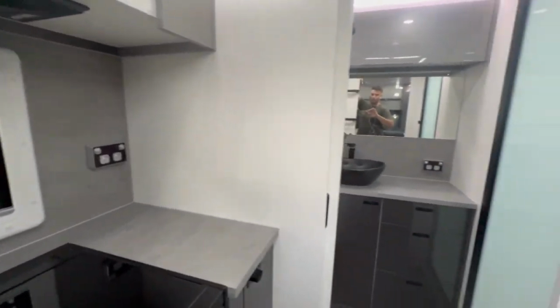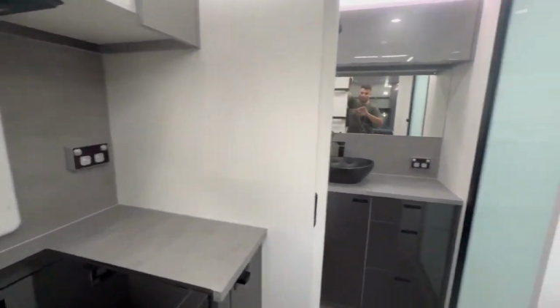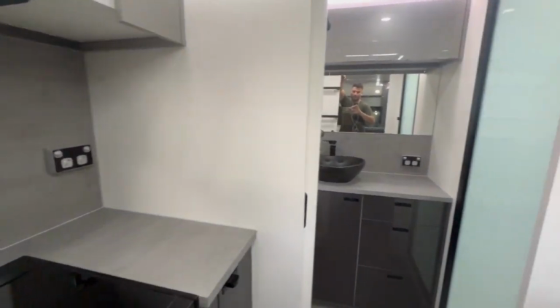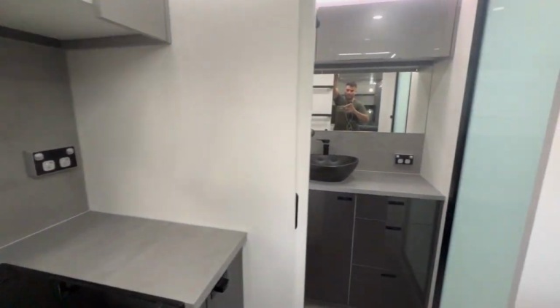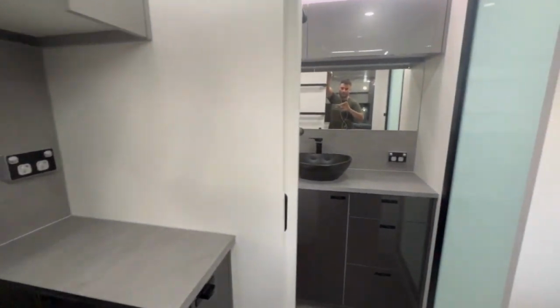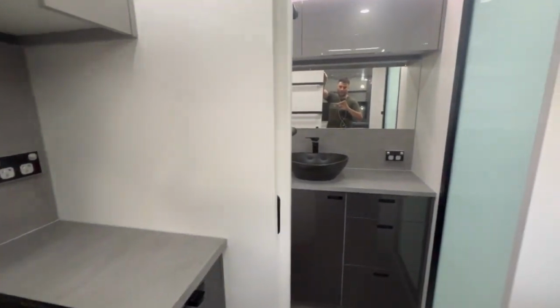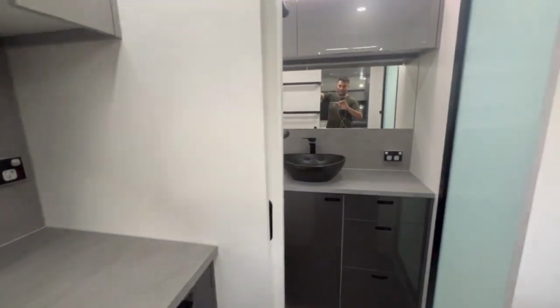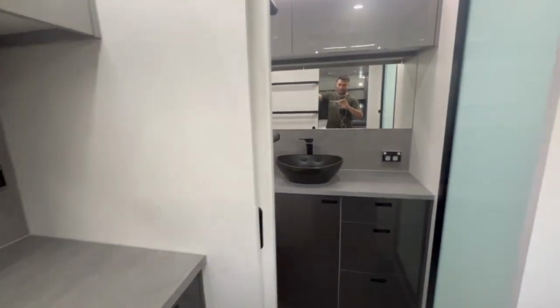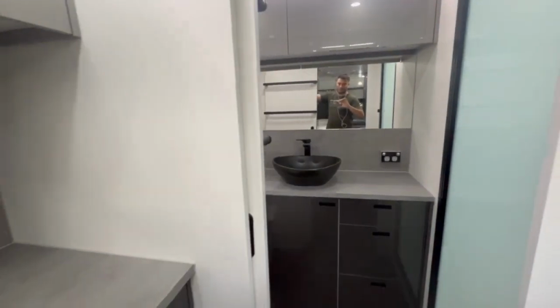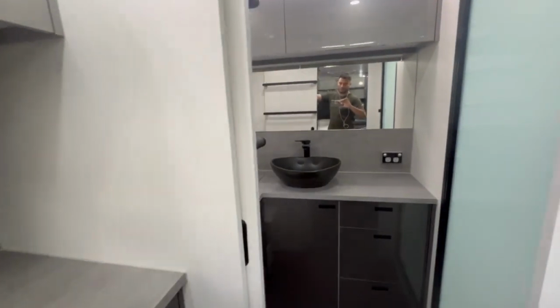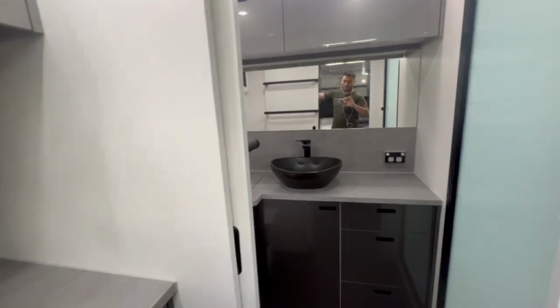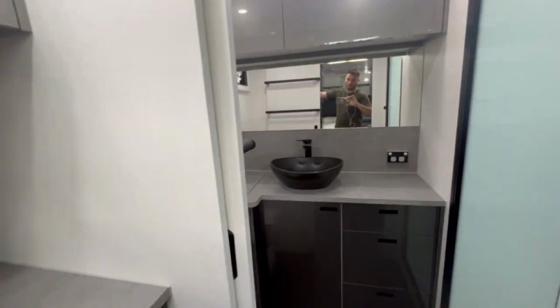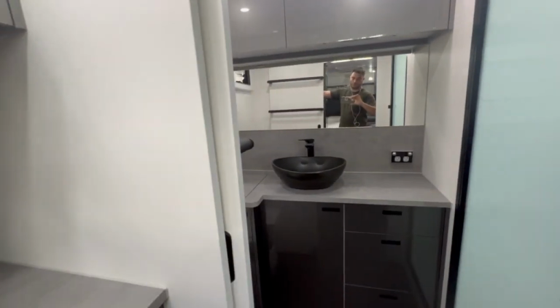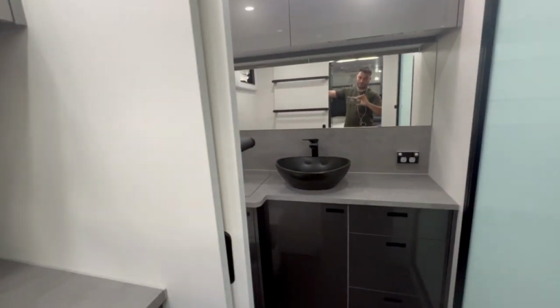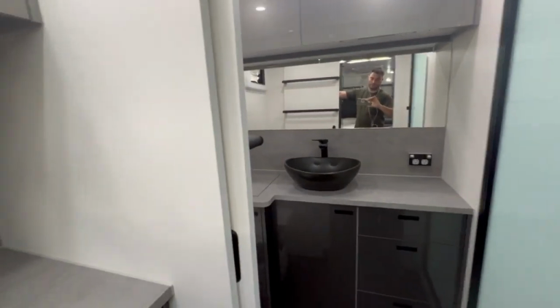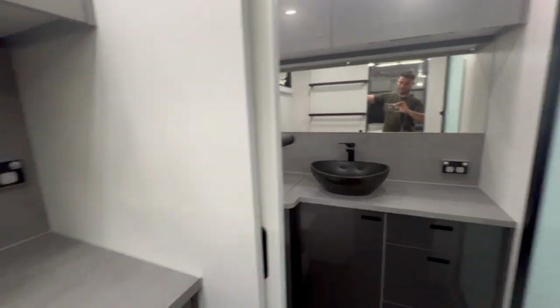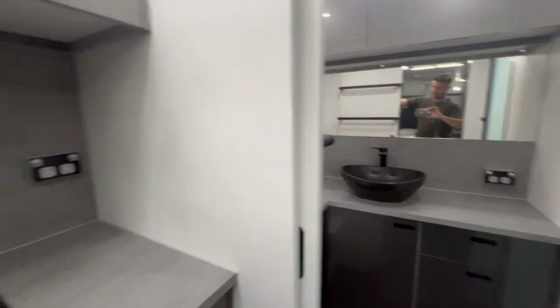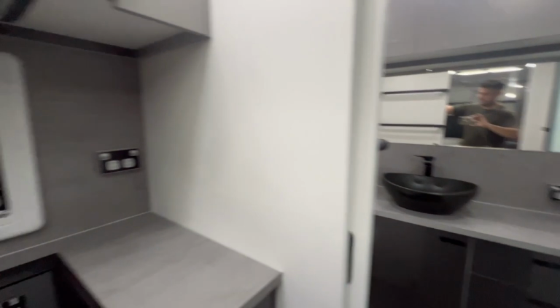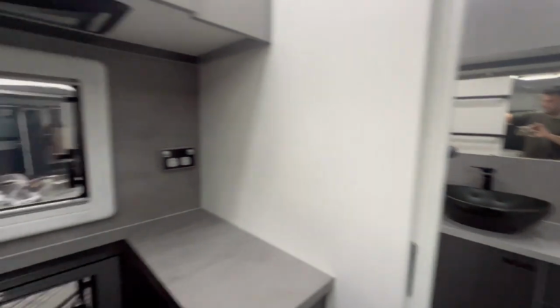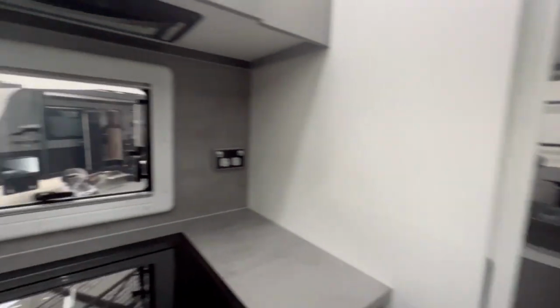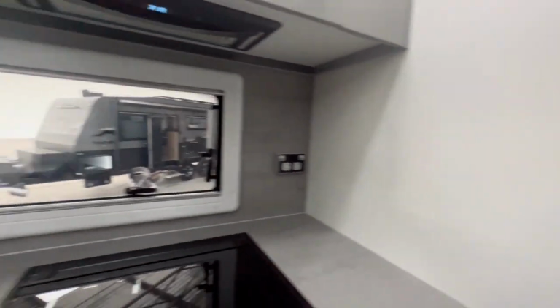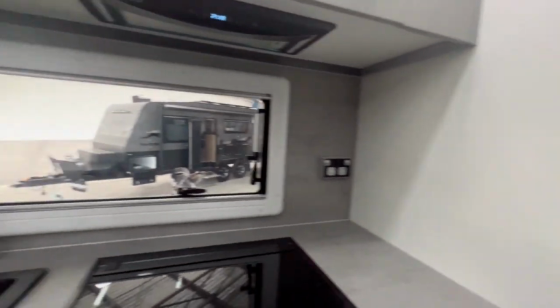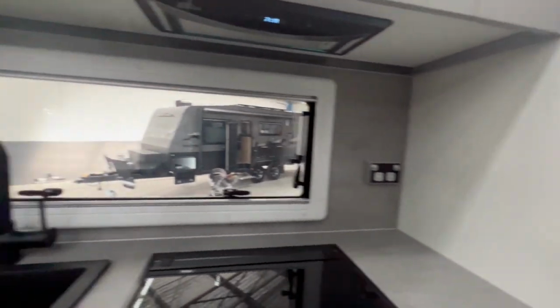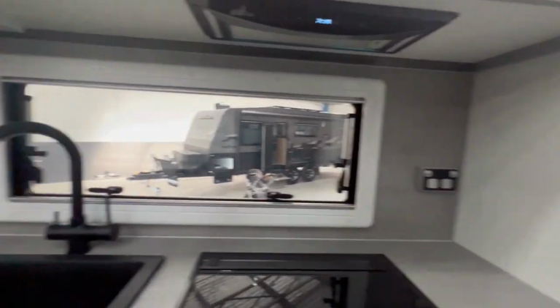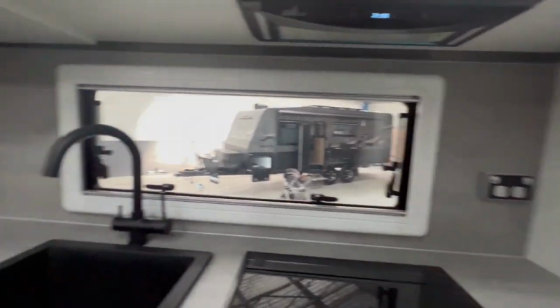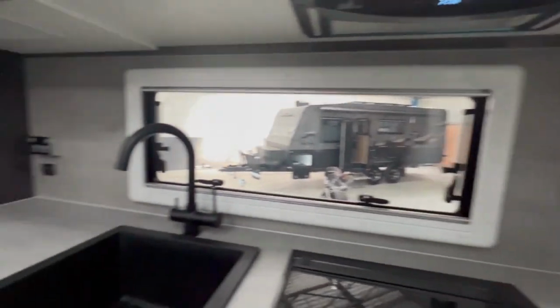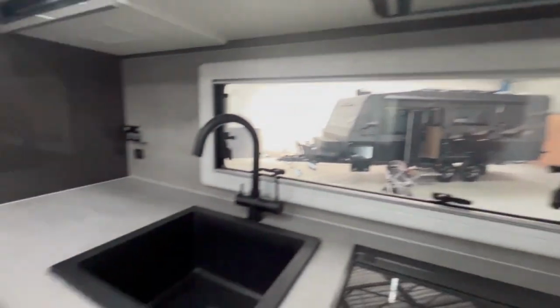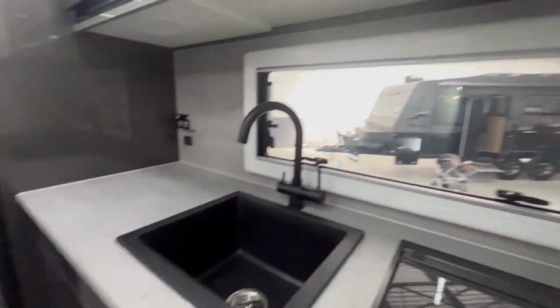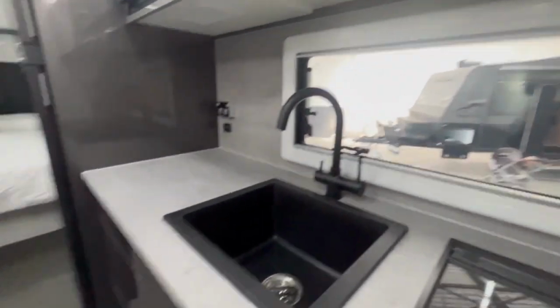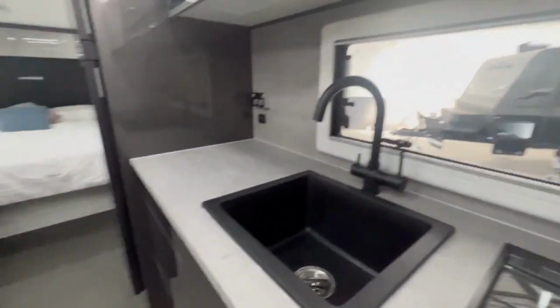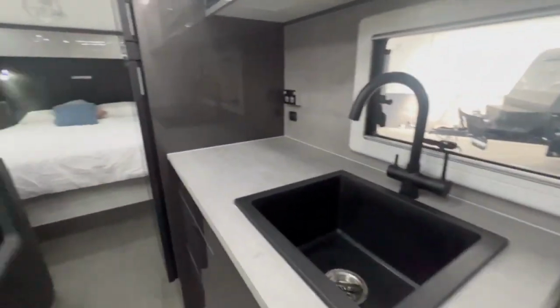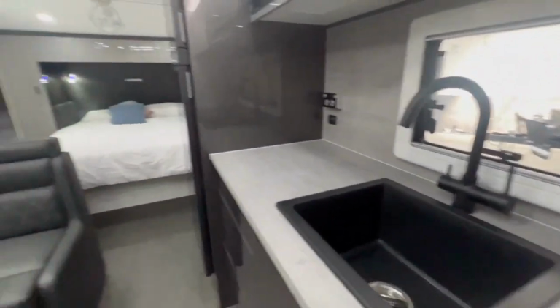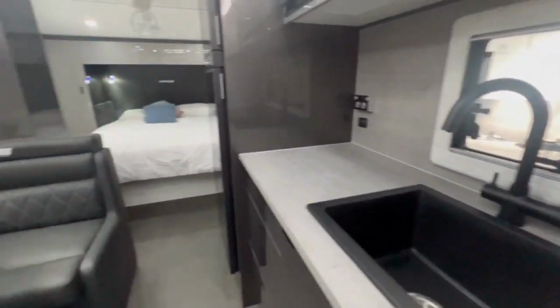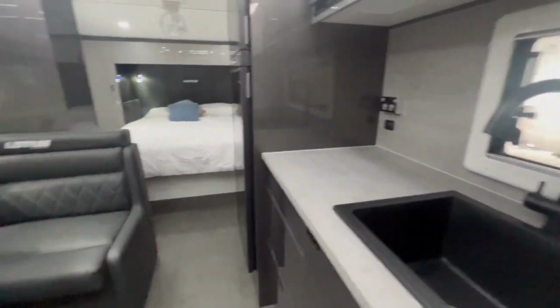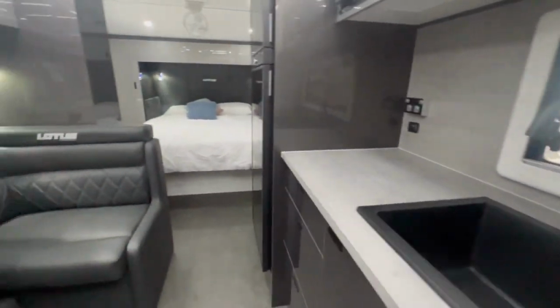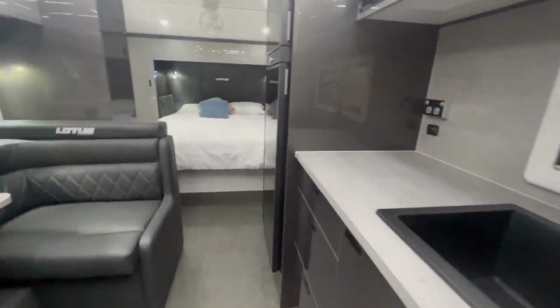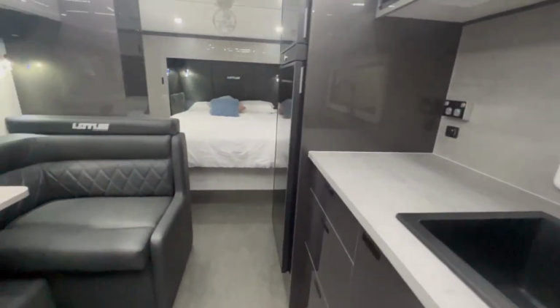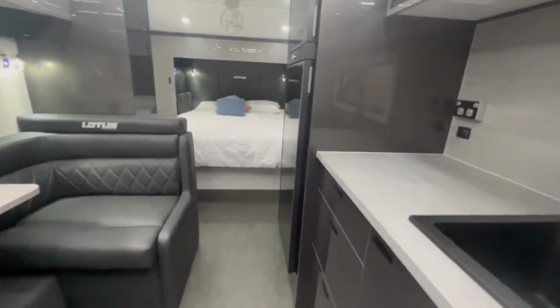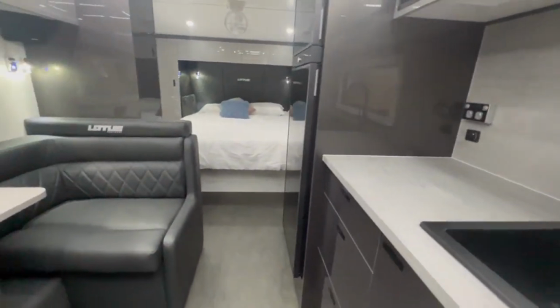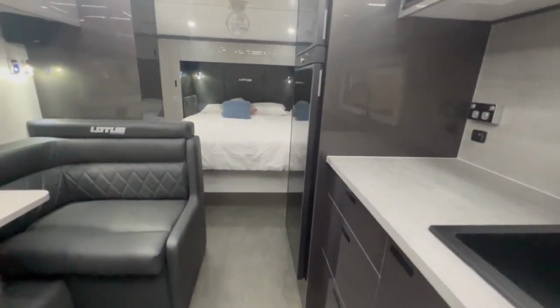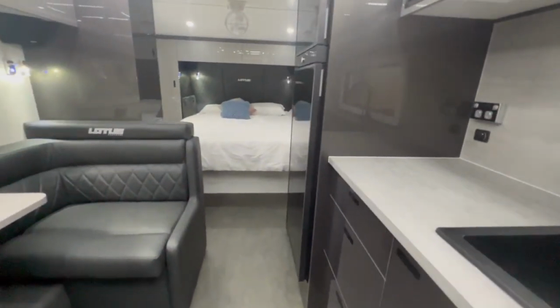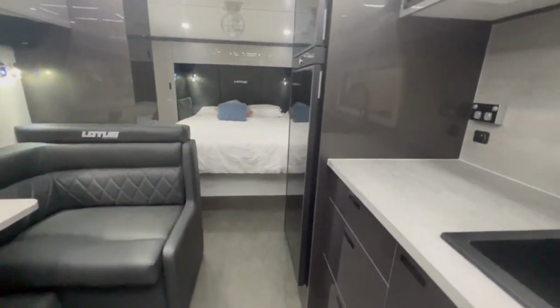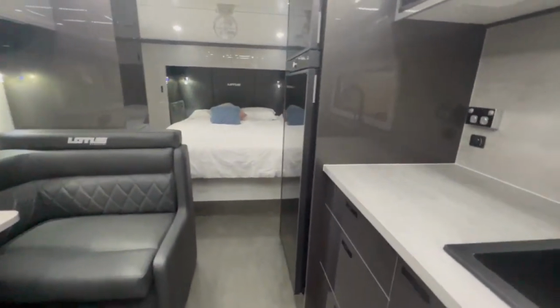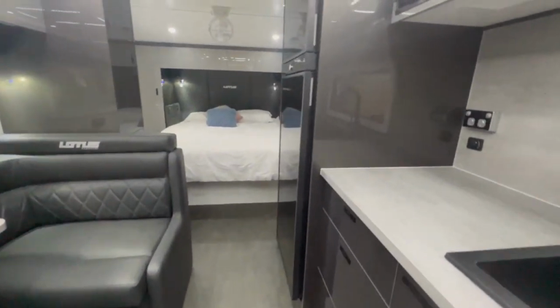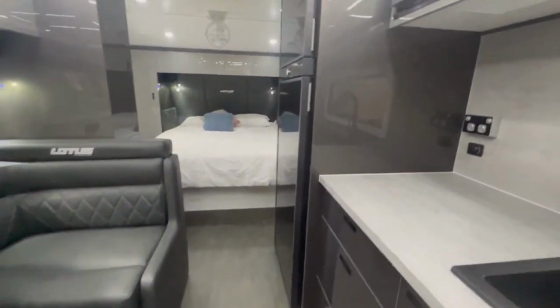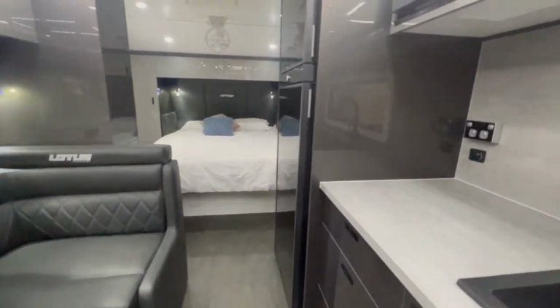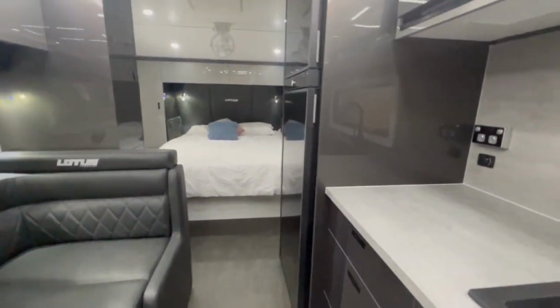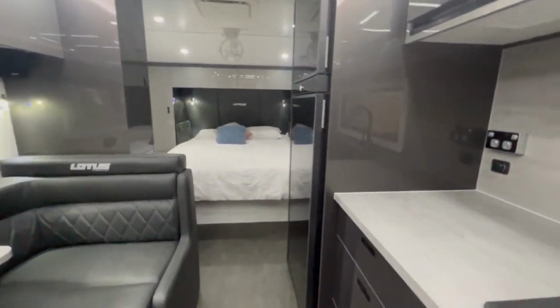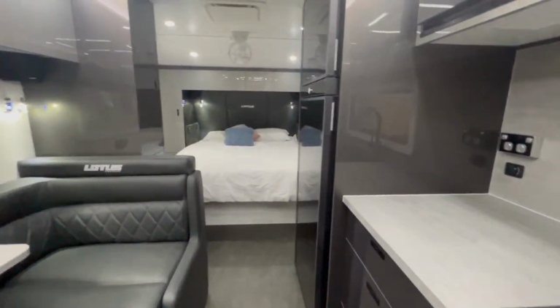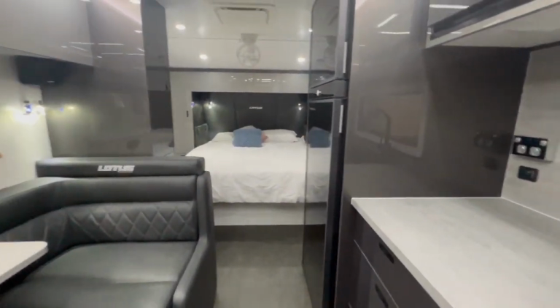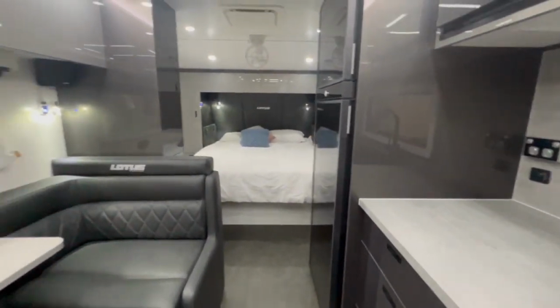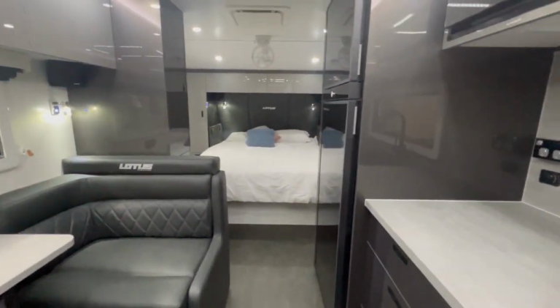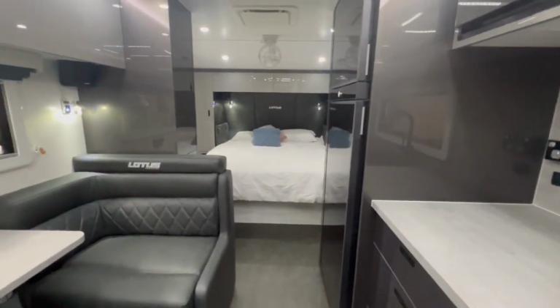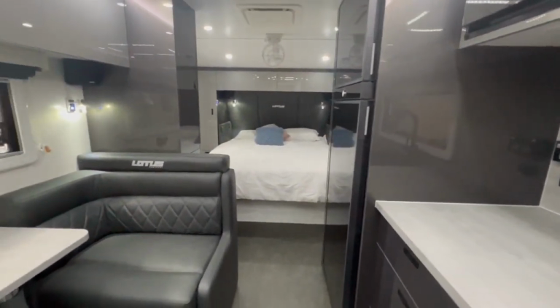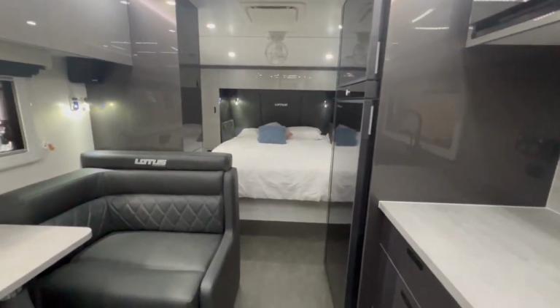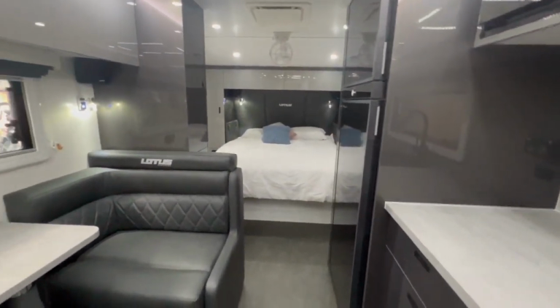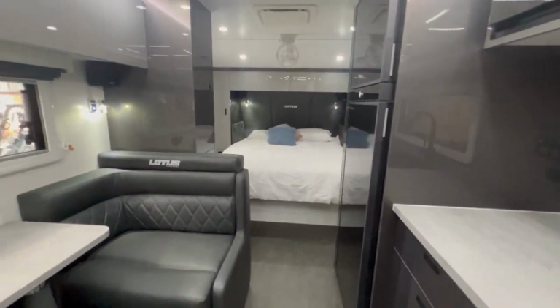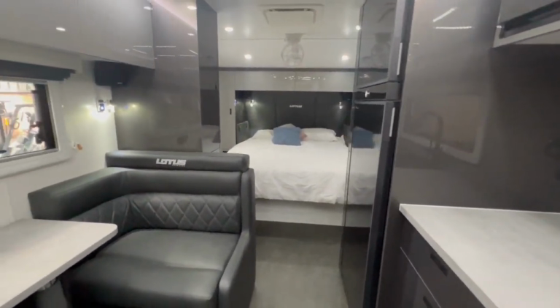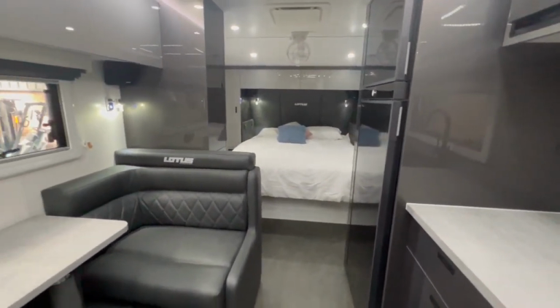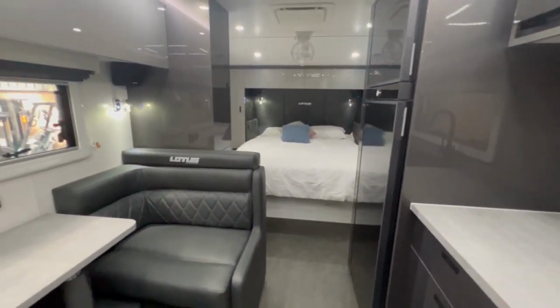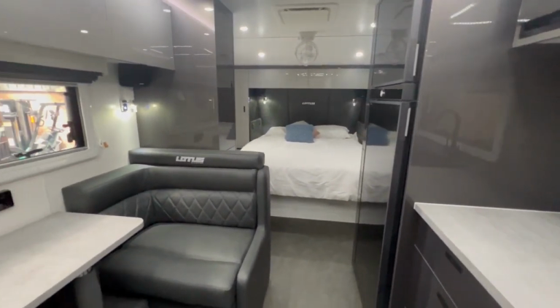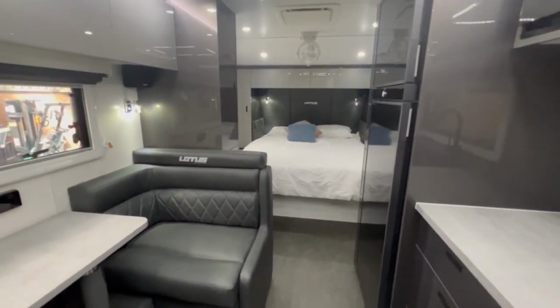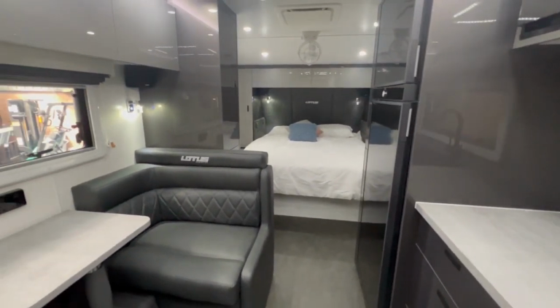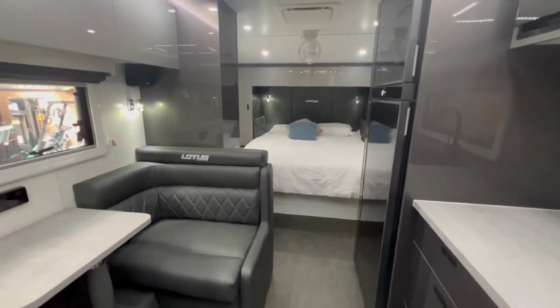If you've got any other questions, please click on the ad and we'll find you the right layout, right colours and help you build your dream caravan. Thank you.